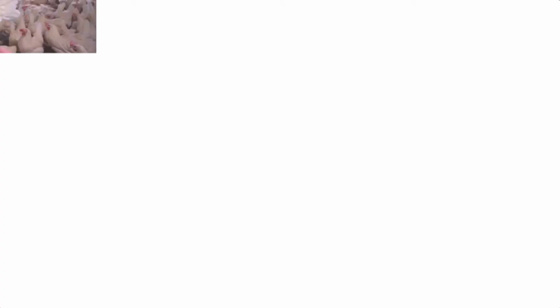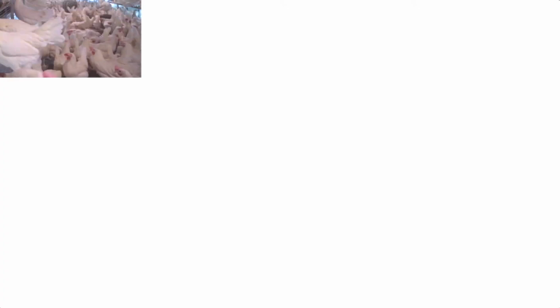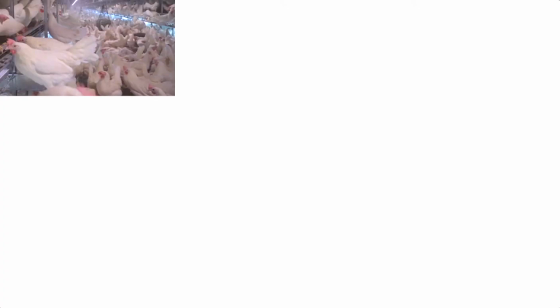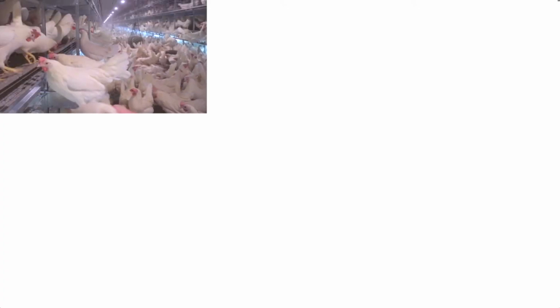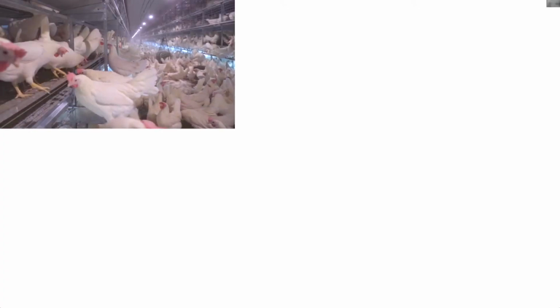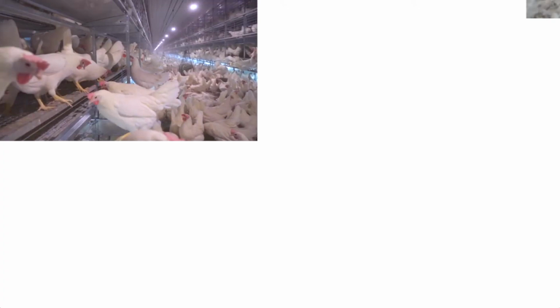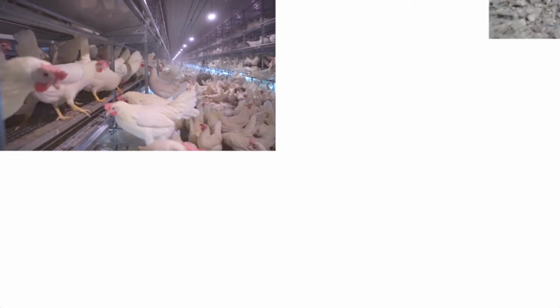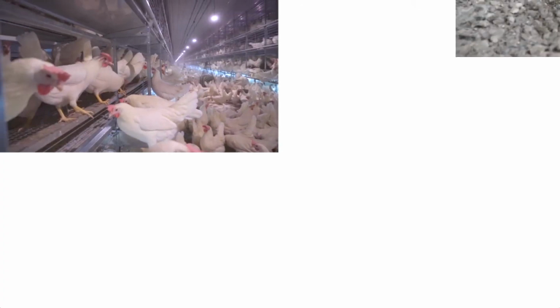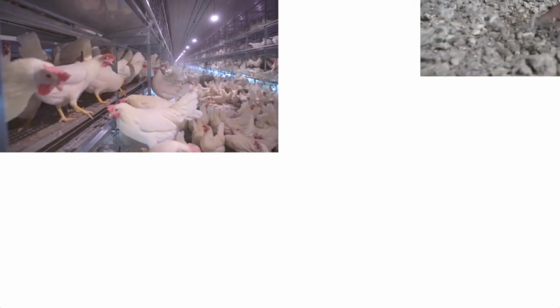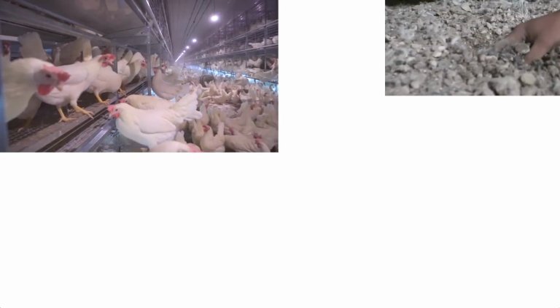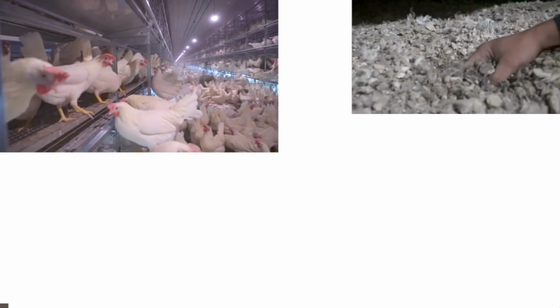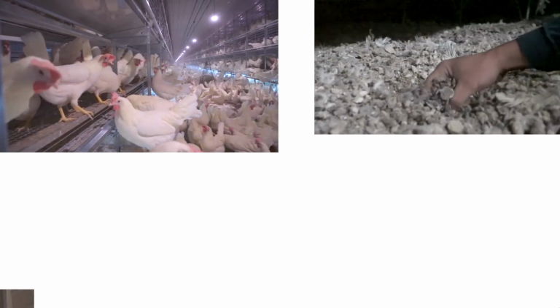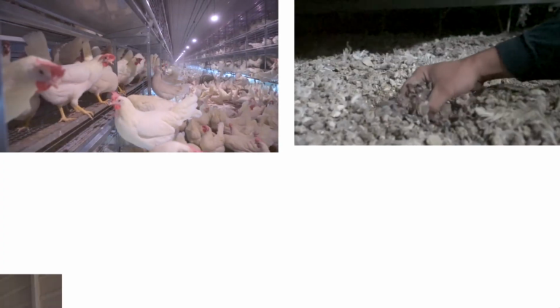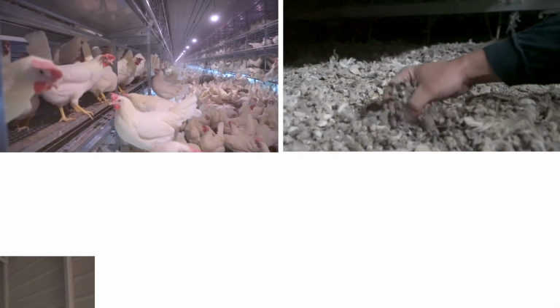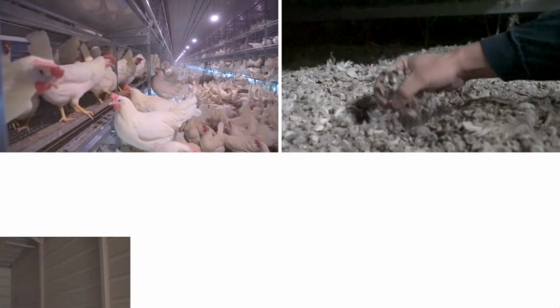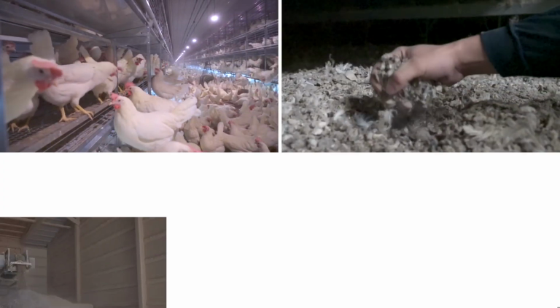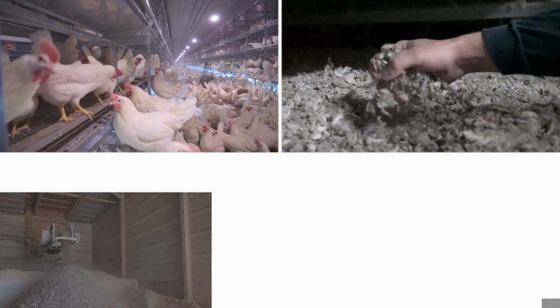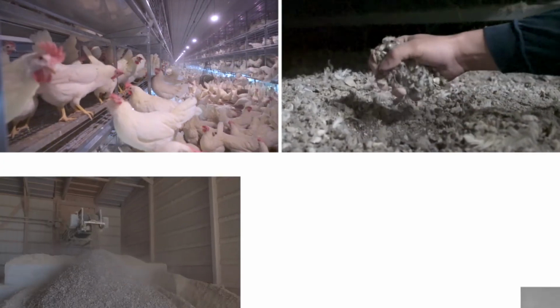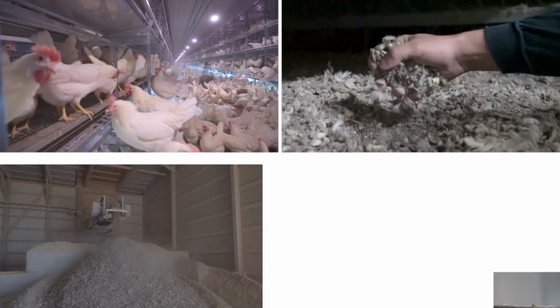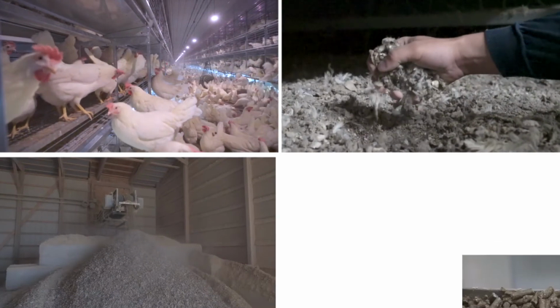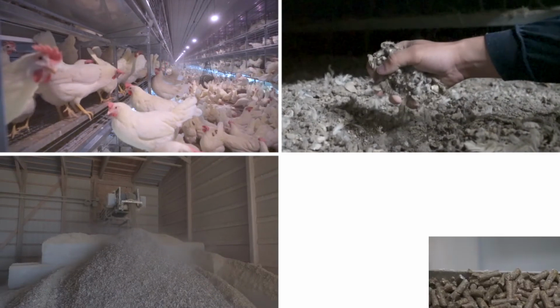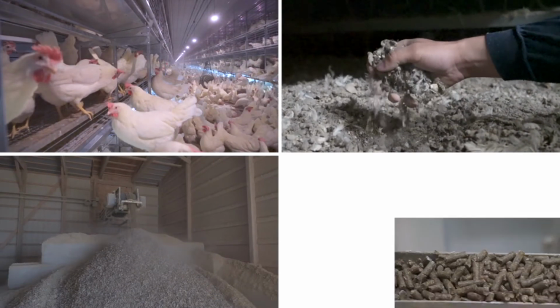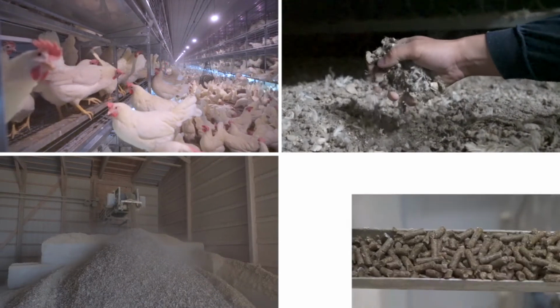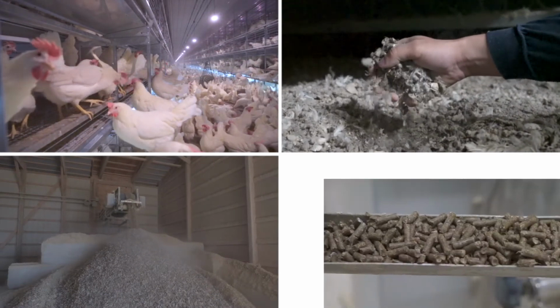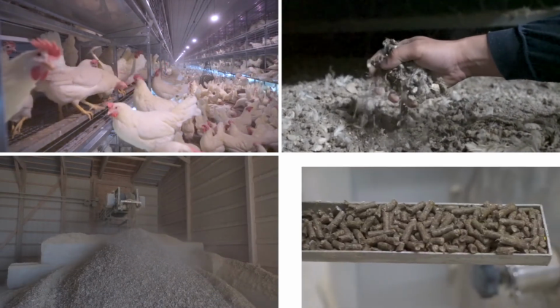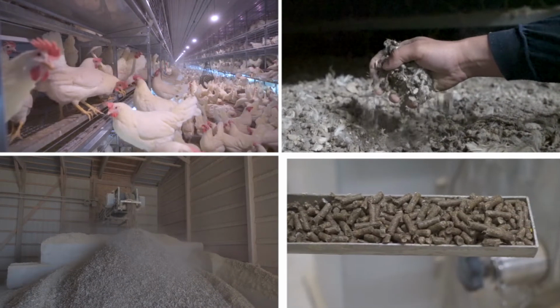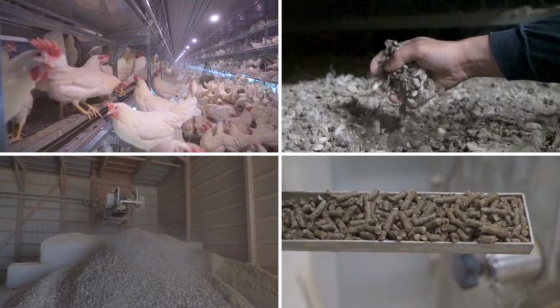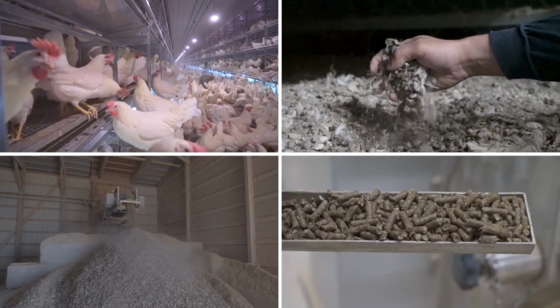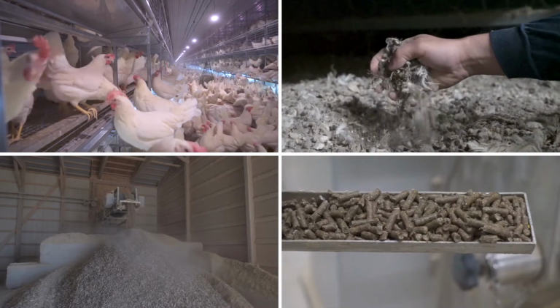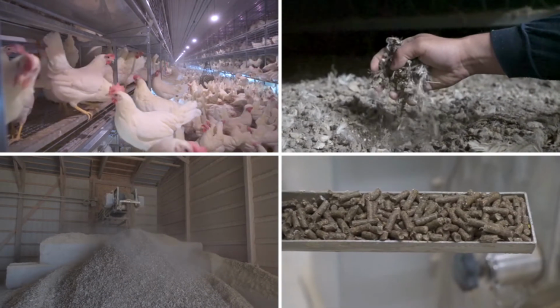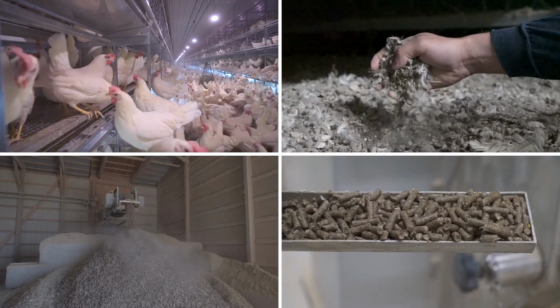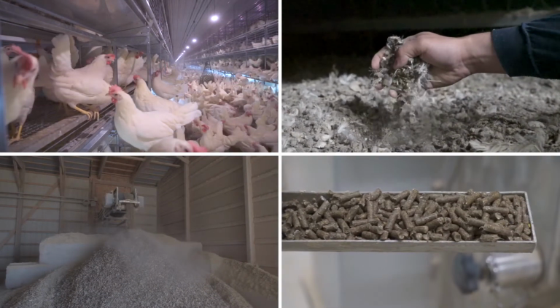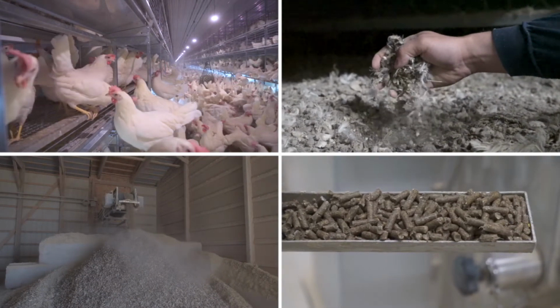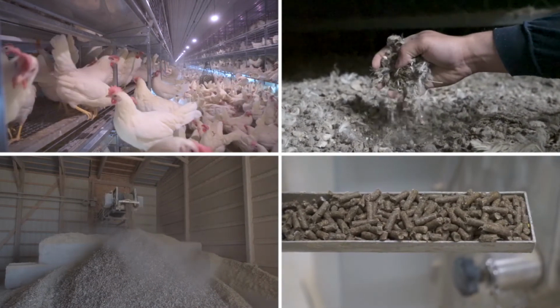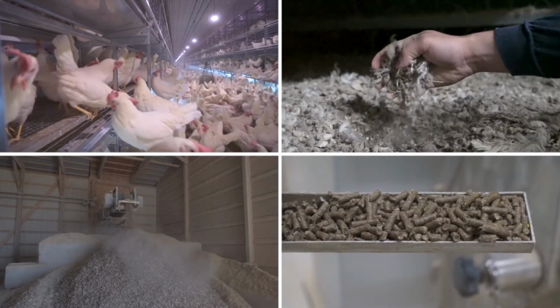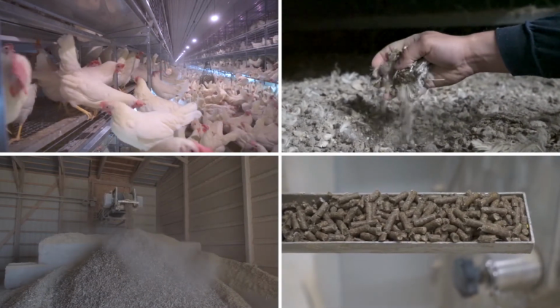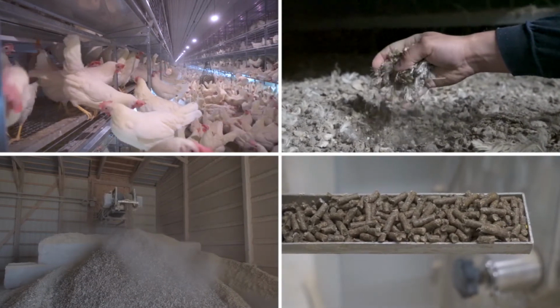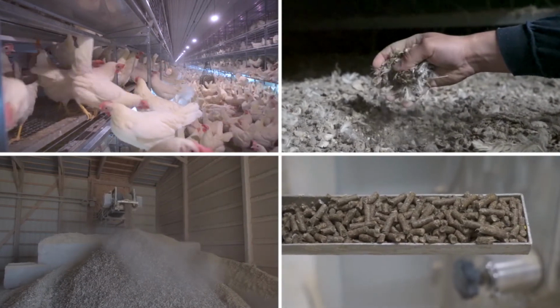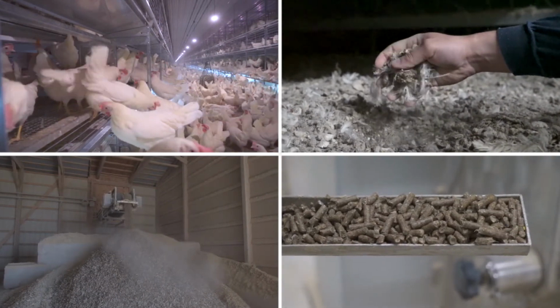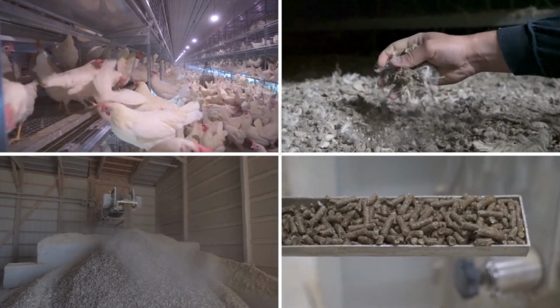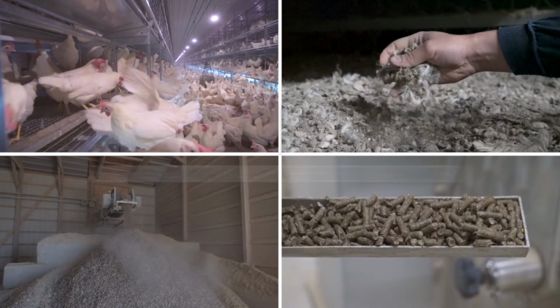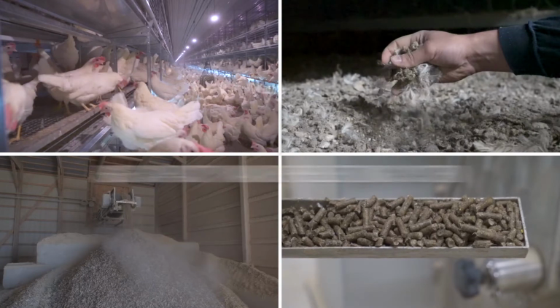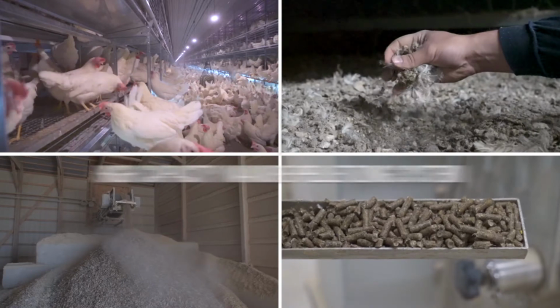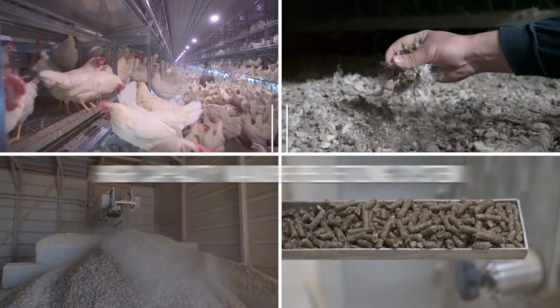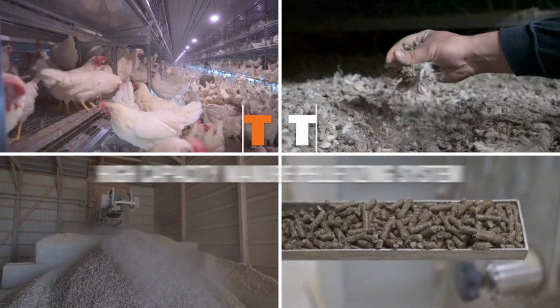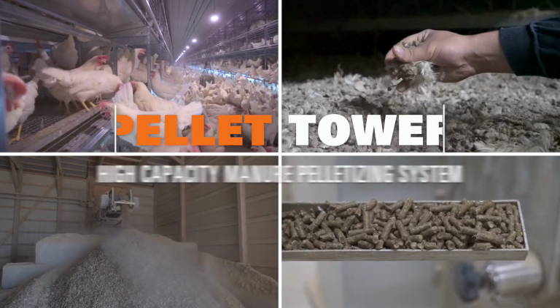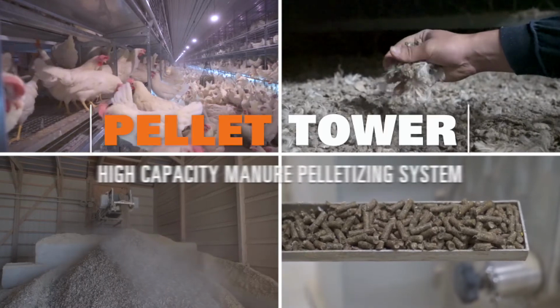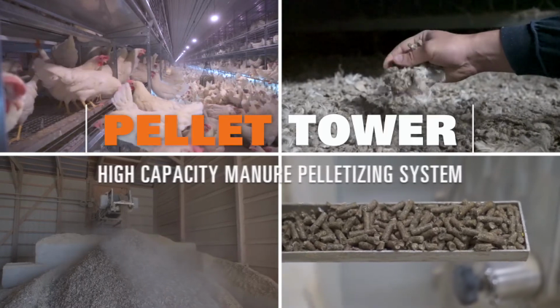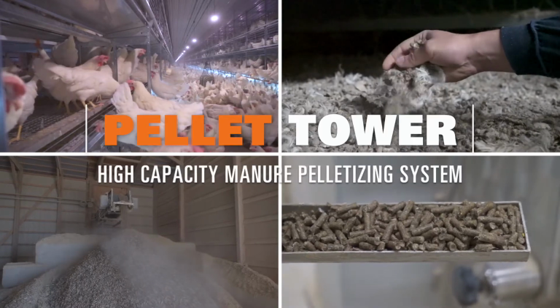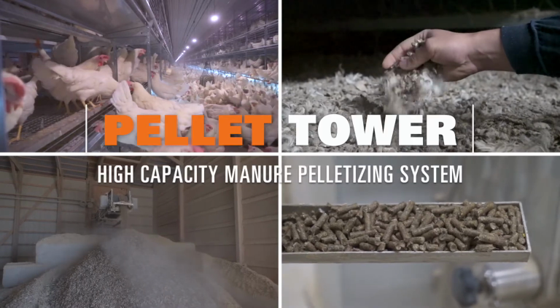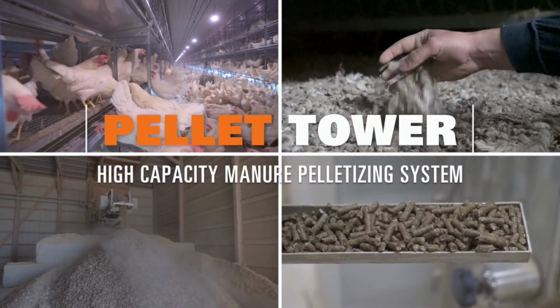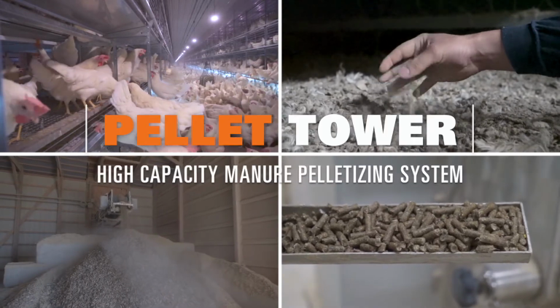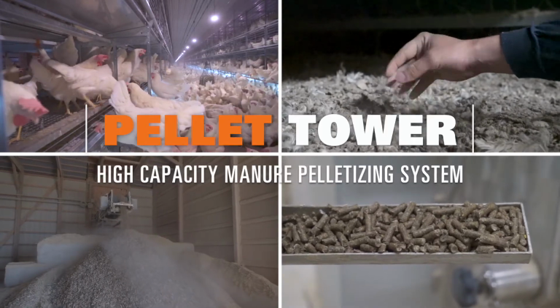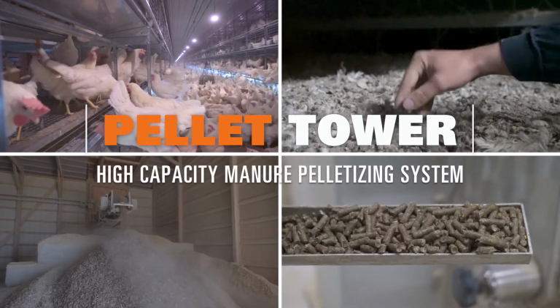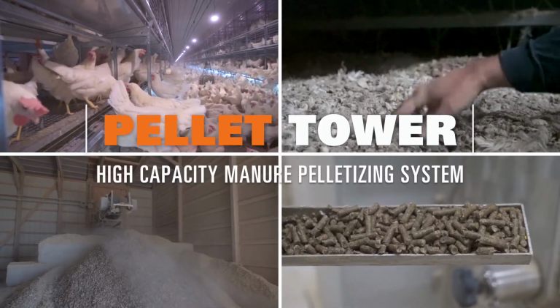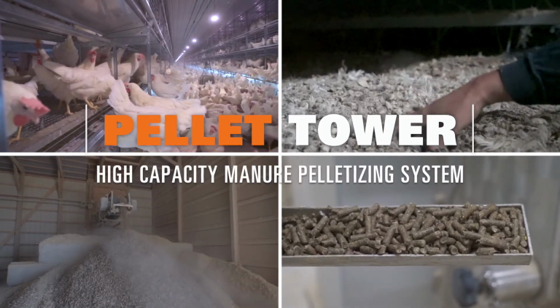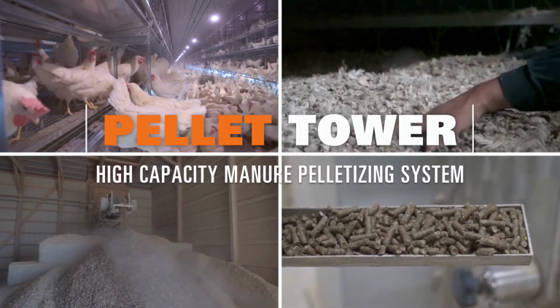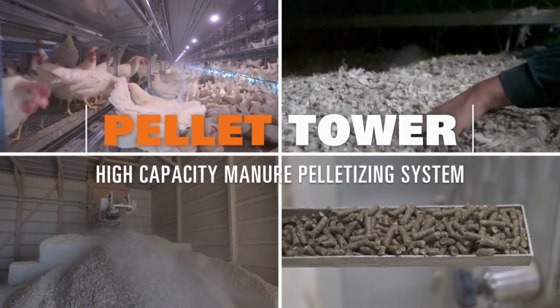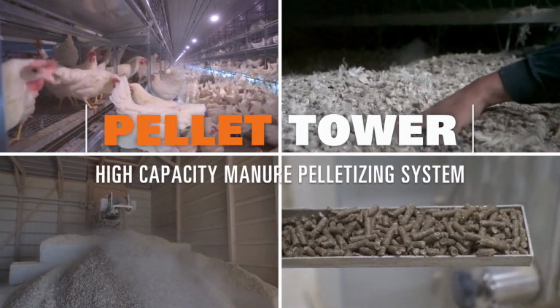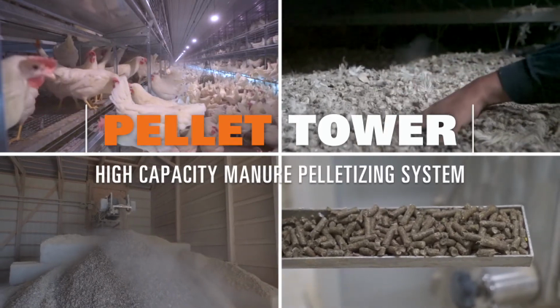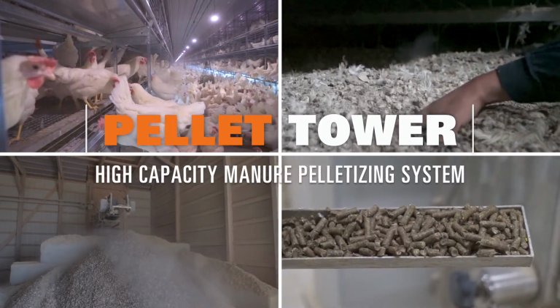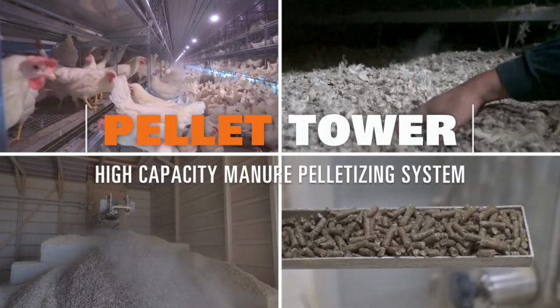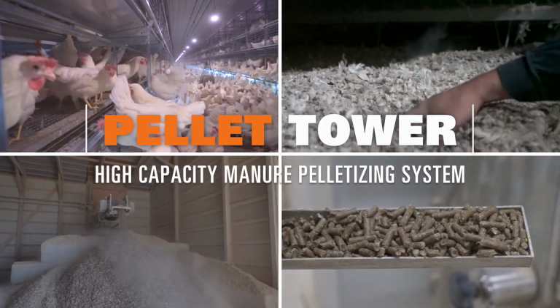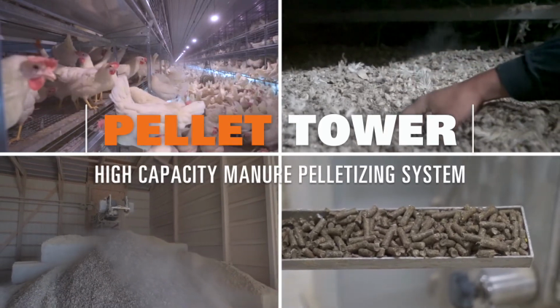Big Dutchman's manure management system can help you convert your litter to pellets and to profits.